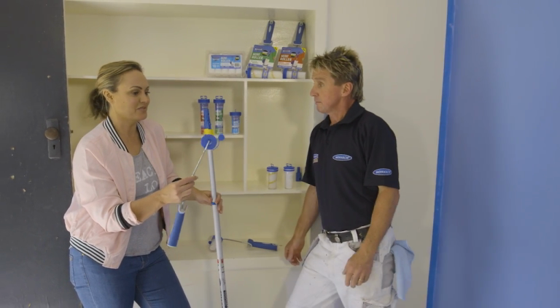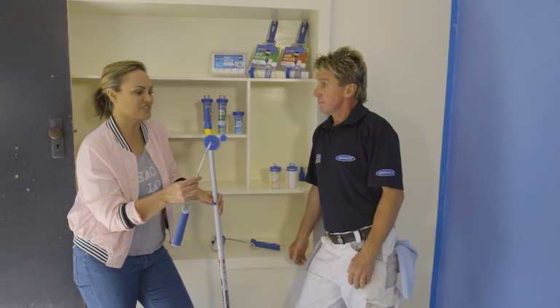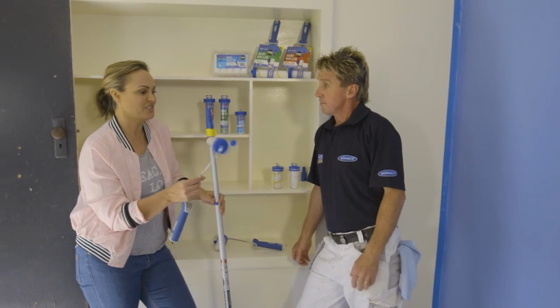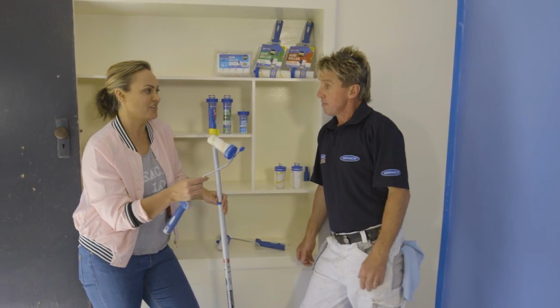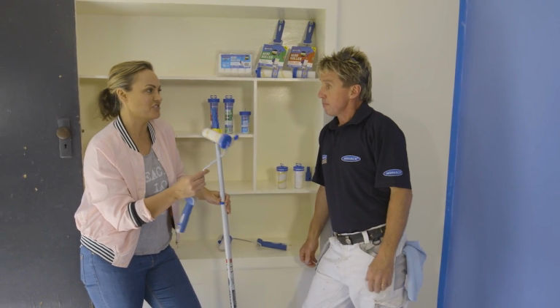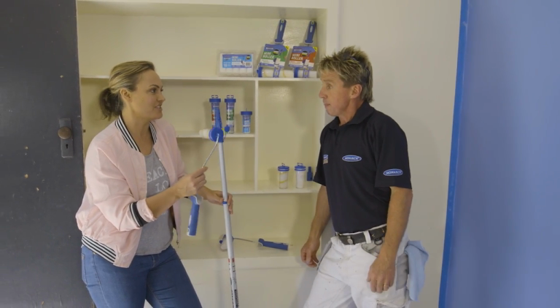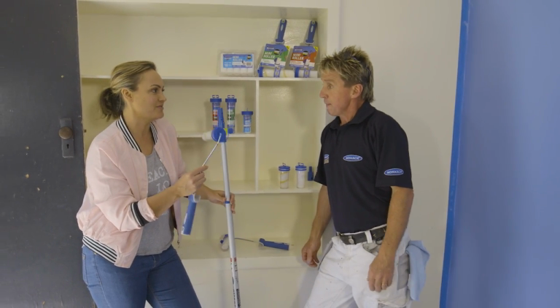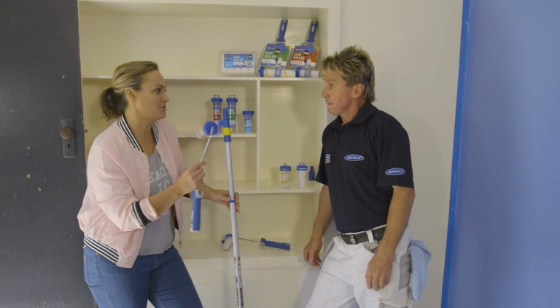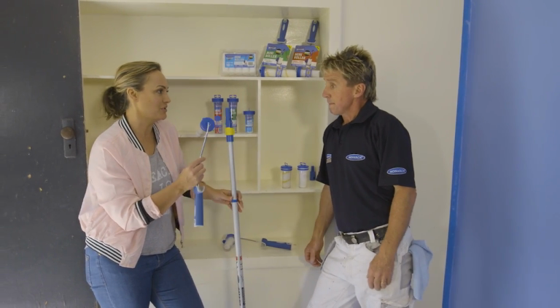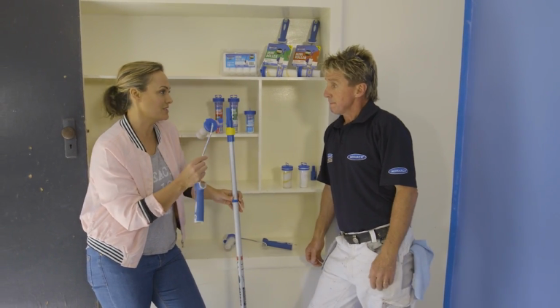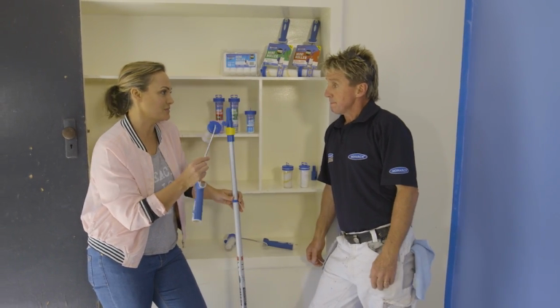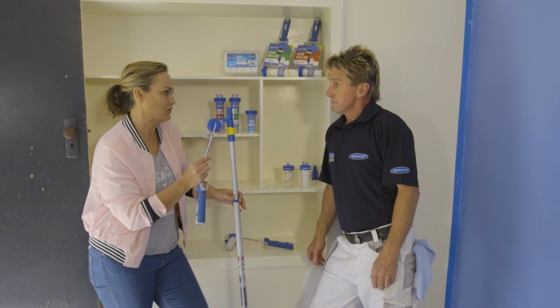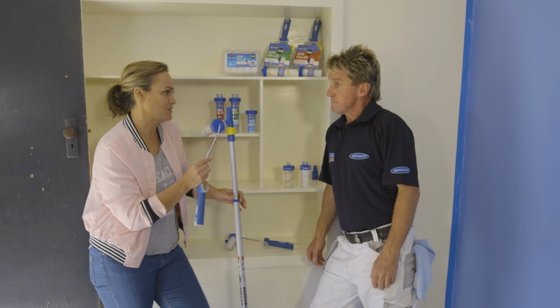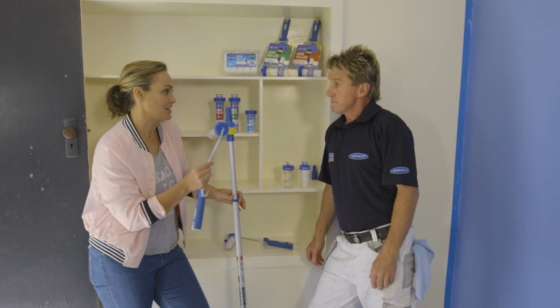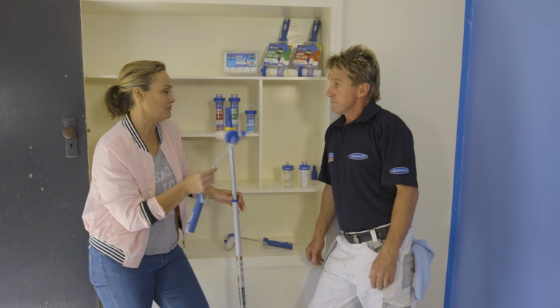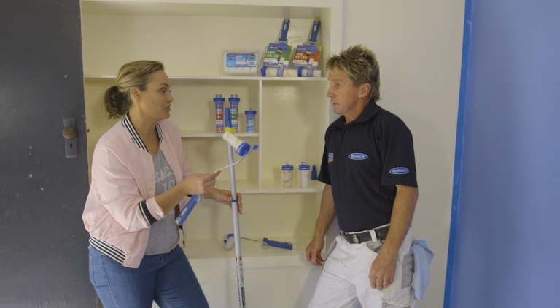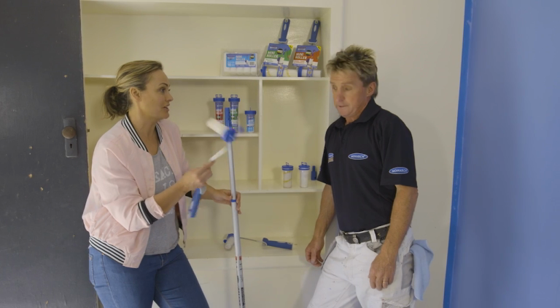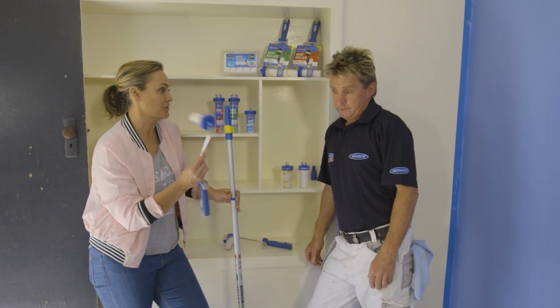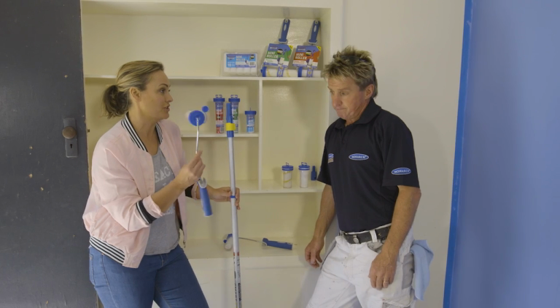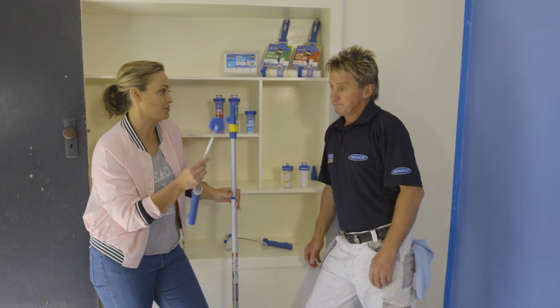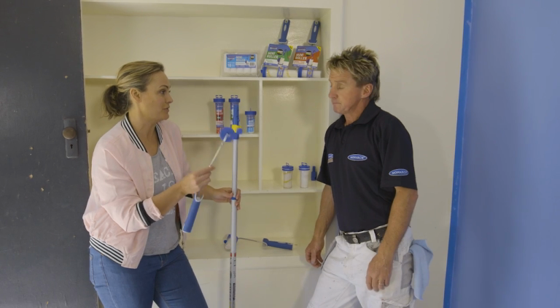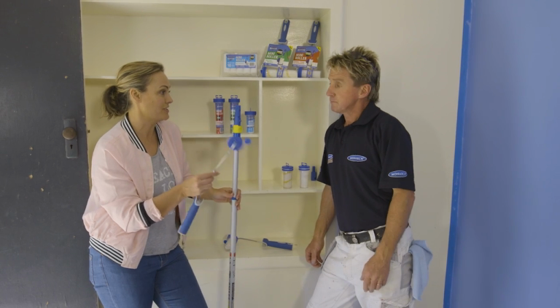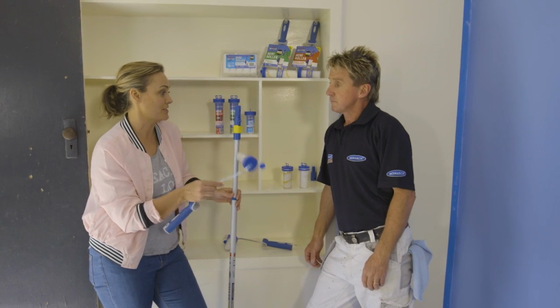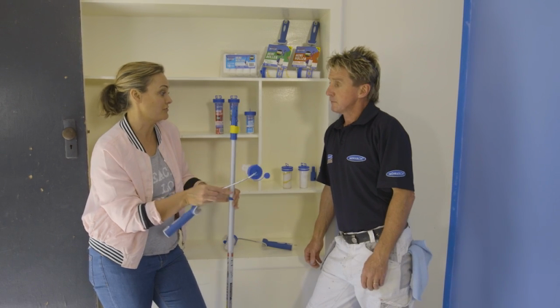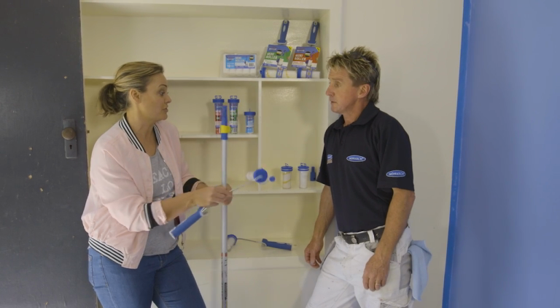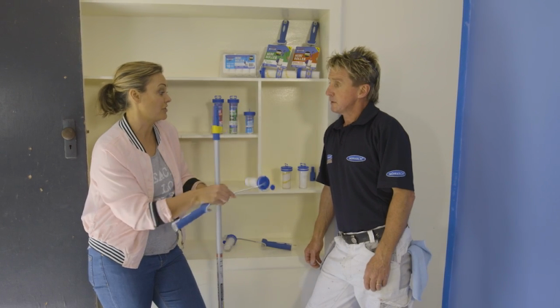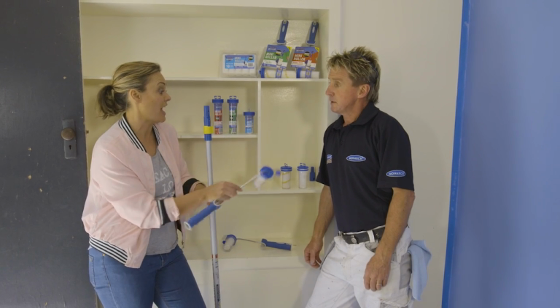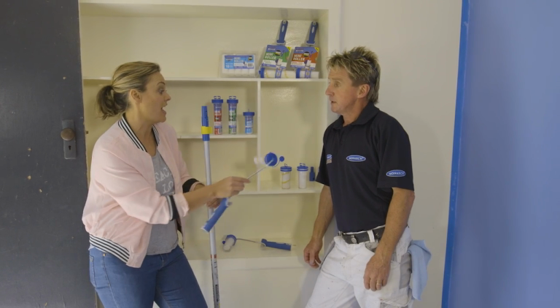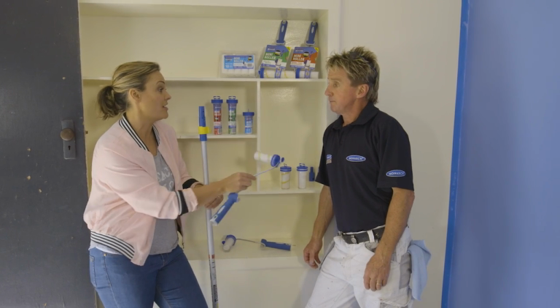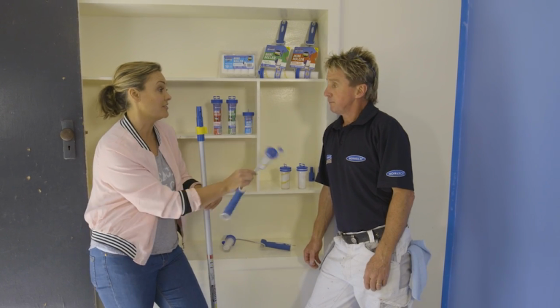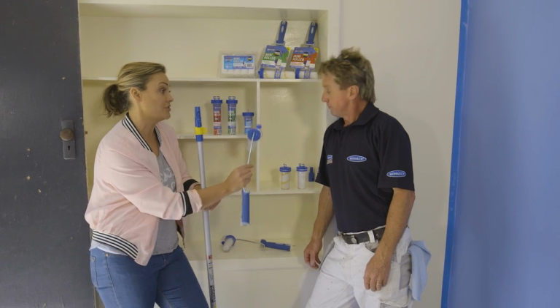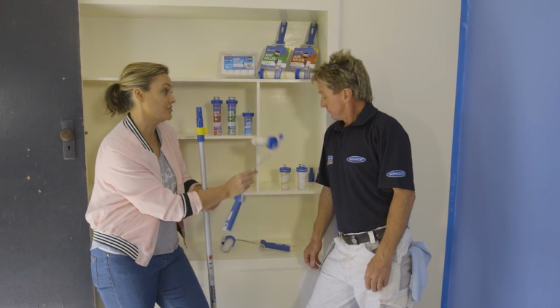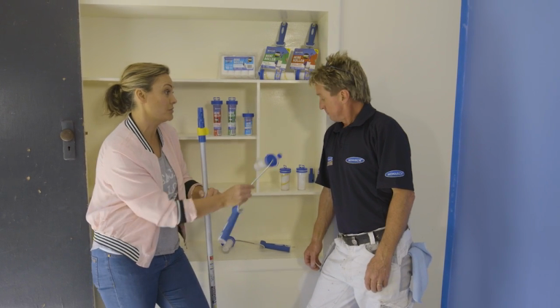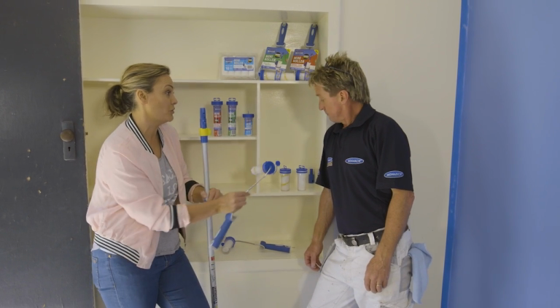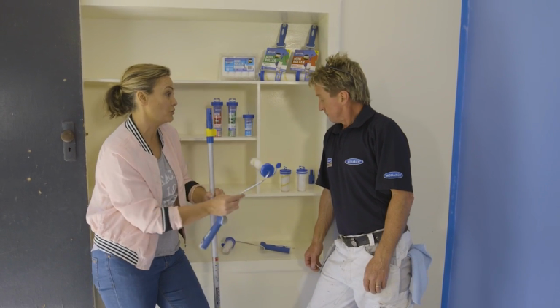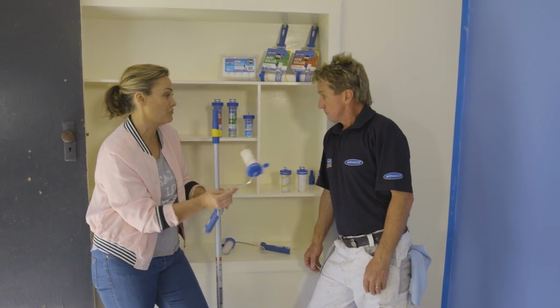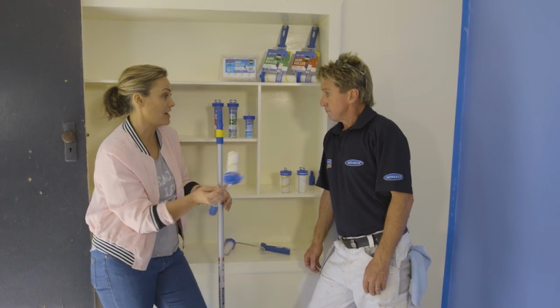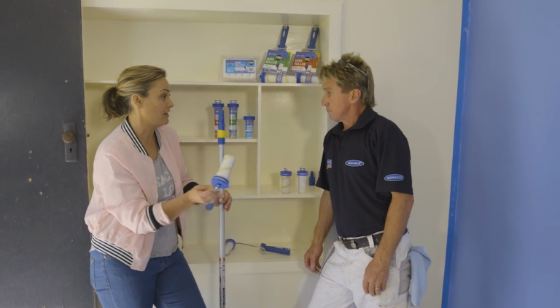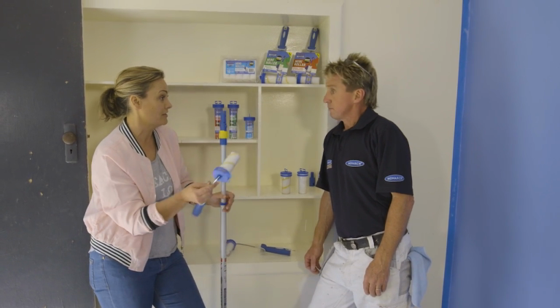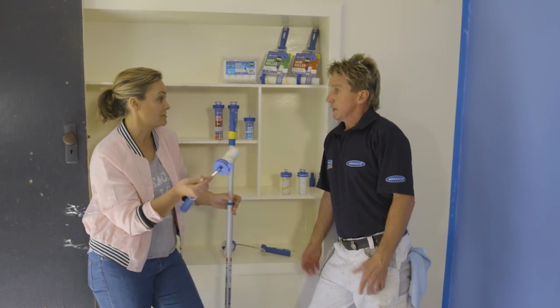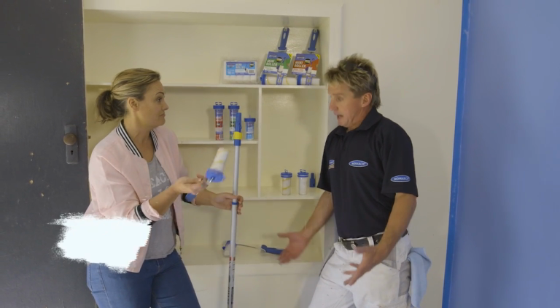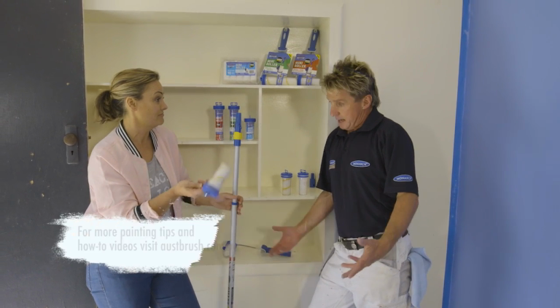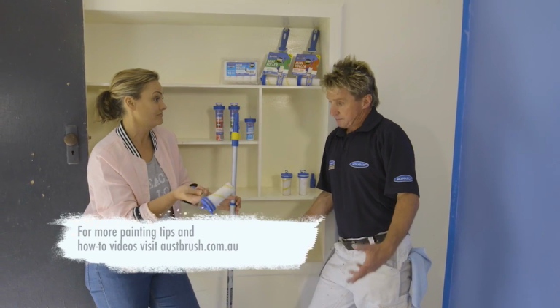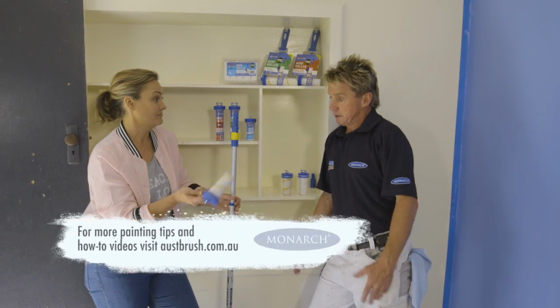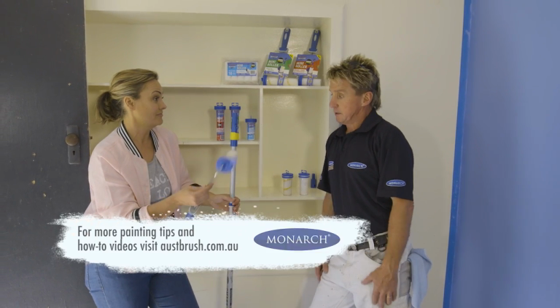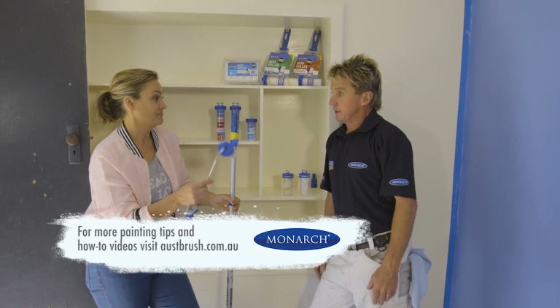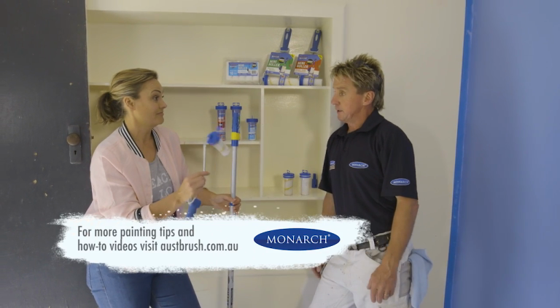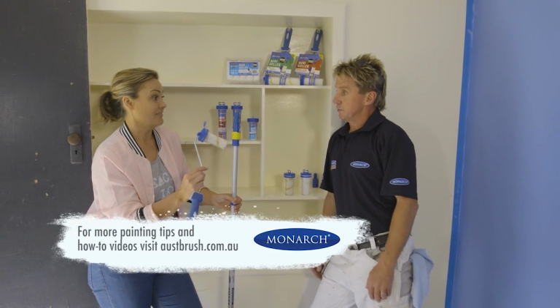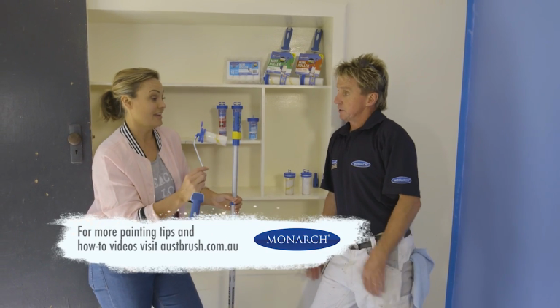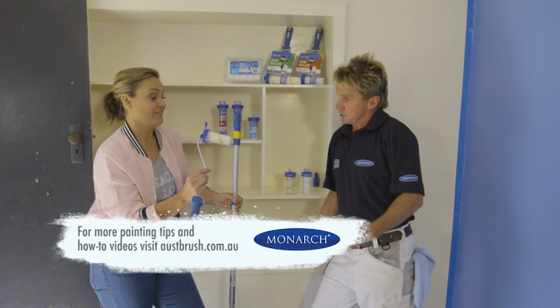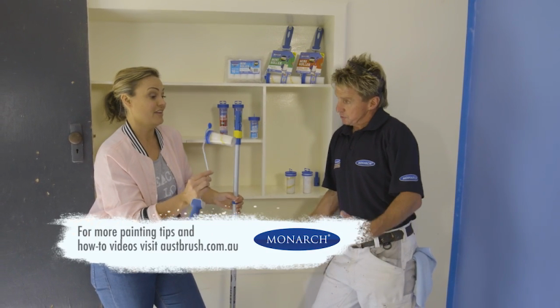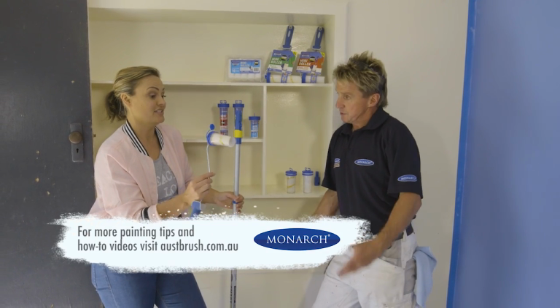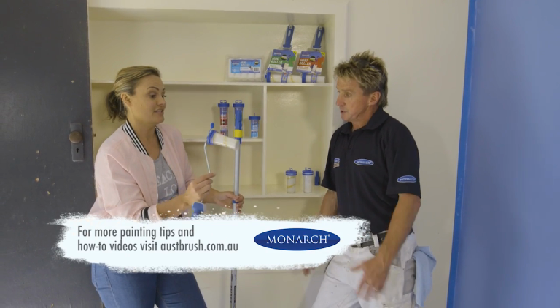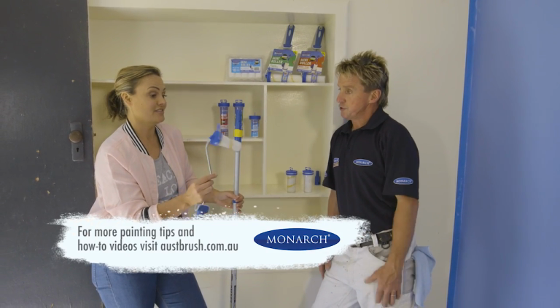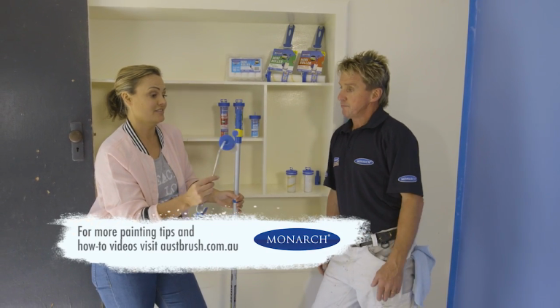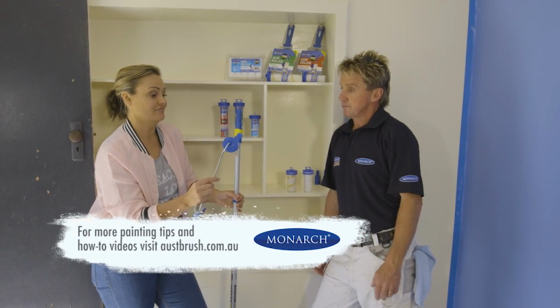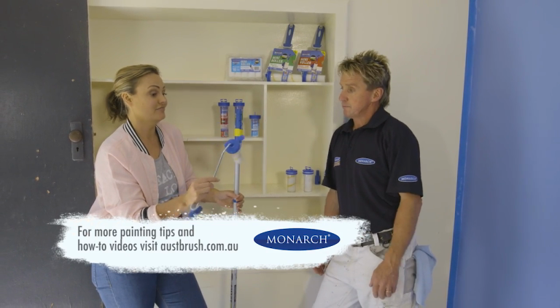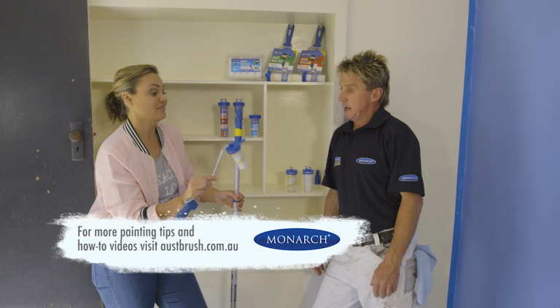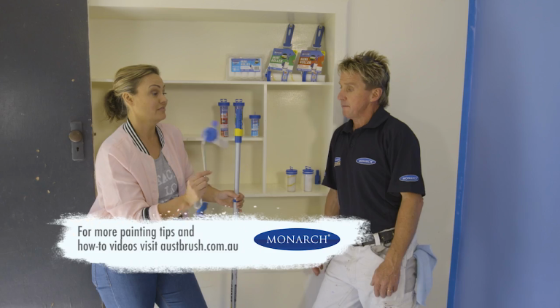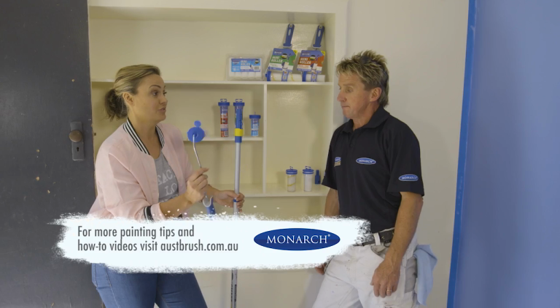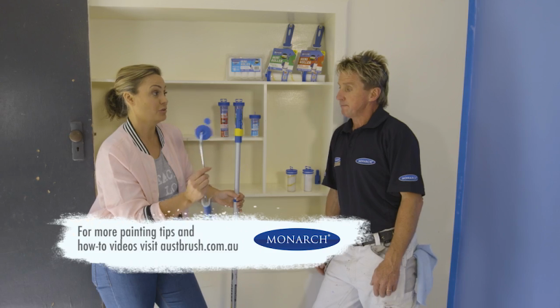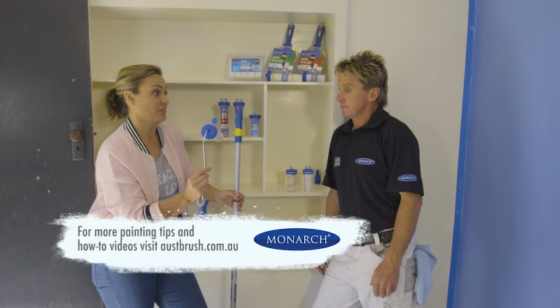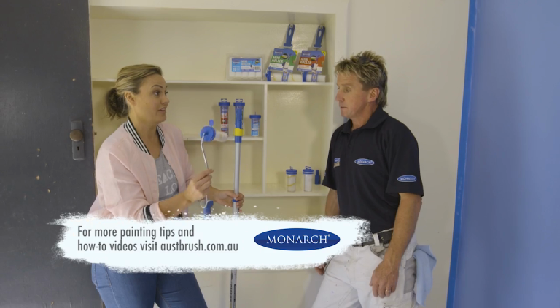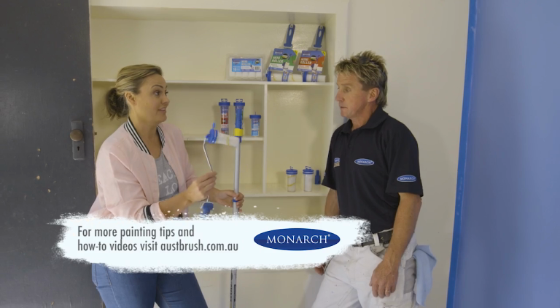So it's not just for doing small stuff, you could actually do big stuff too, using multiple colours with the storage. Good thinking.